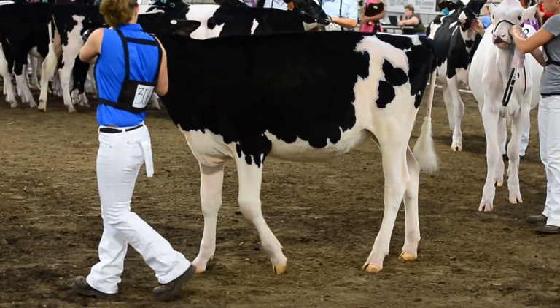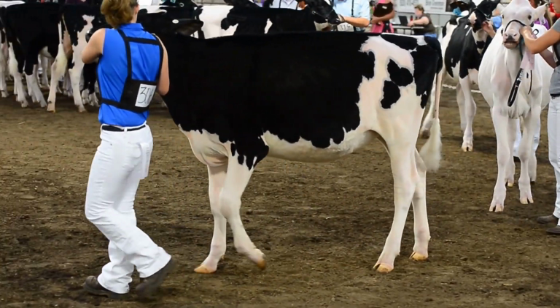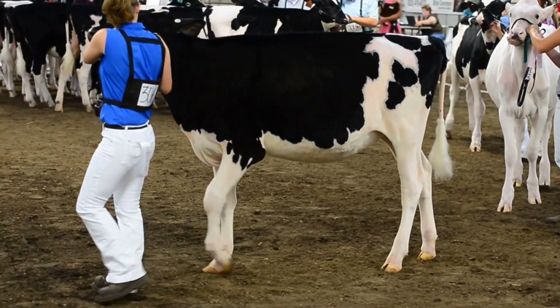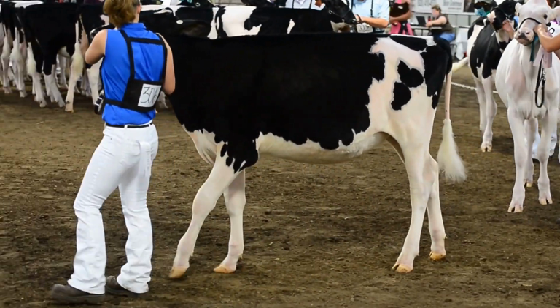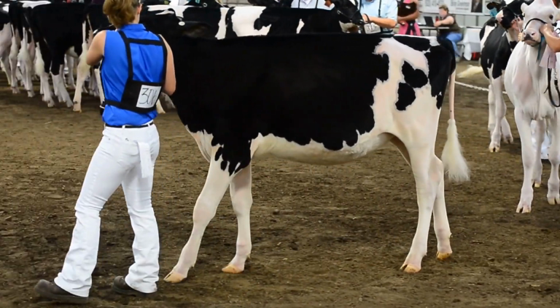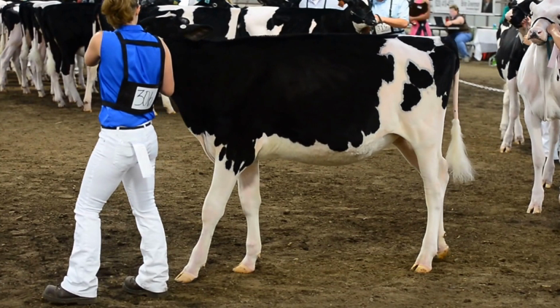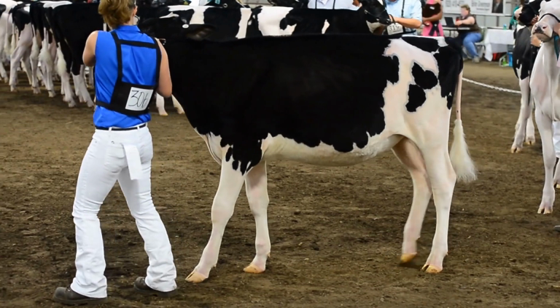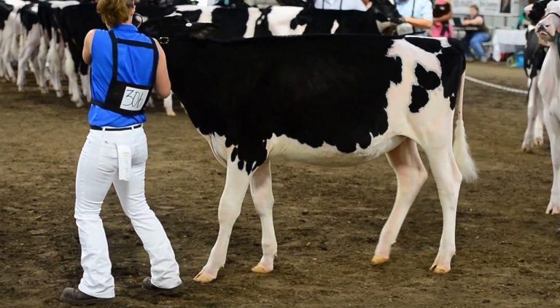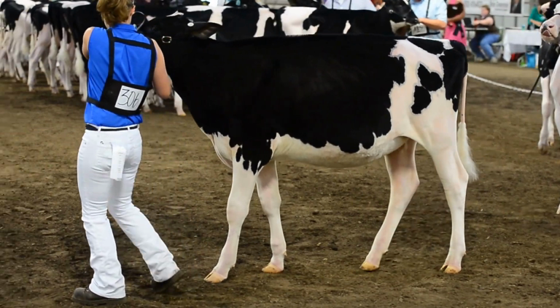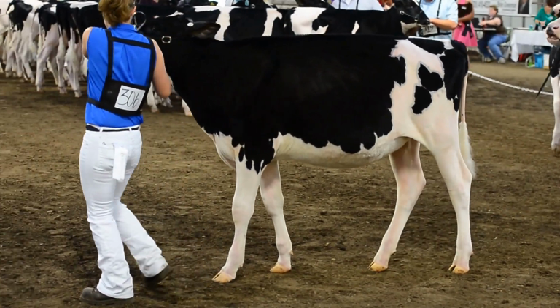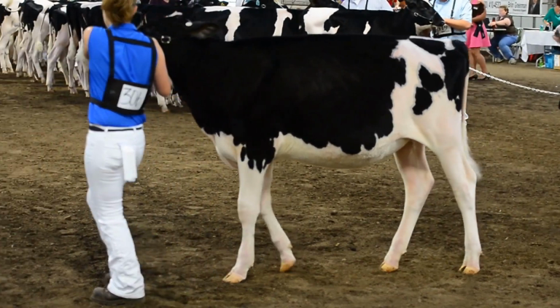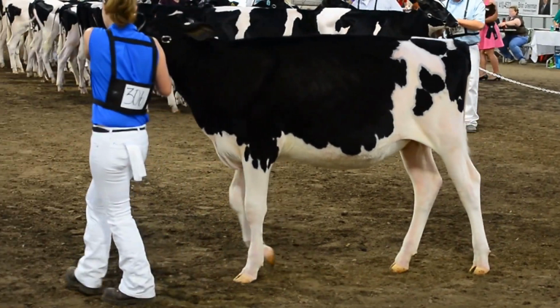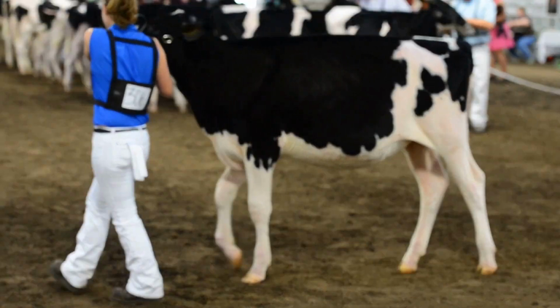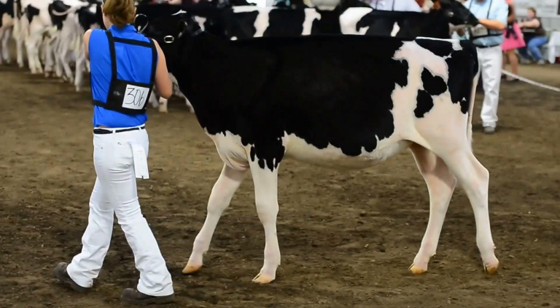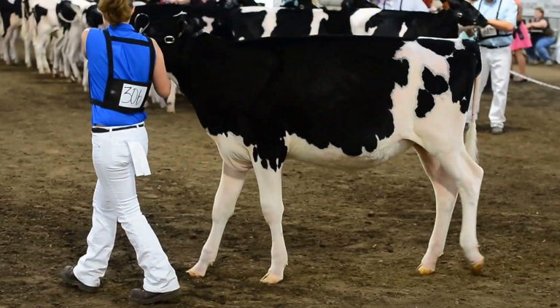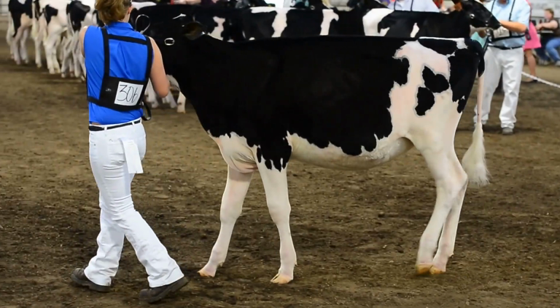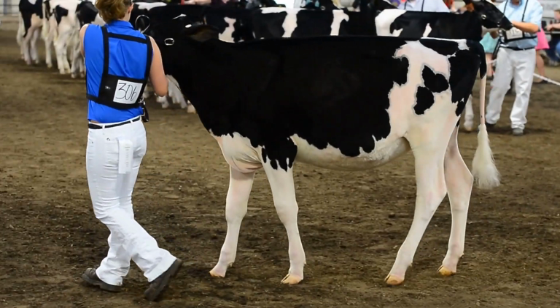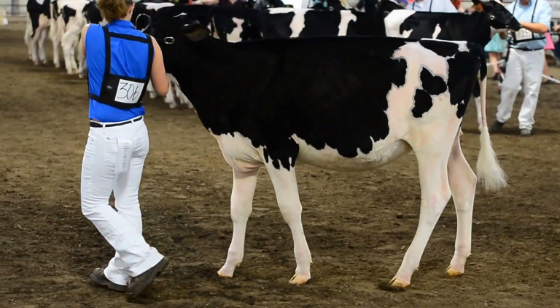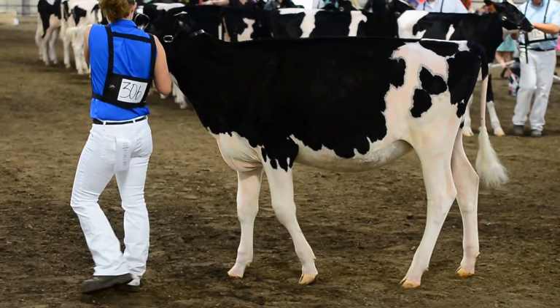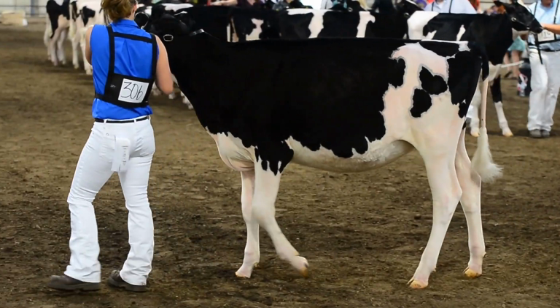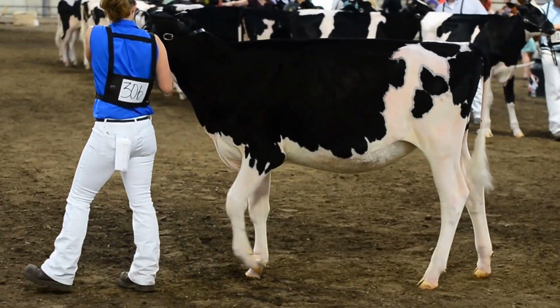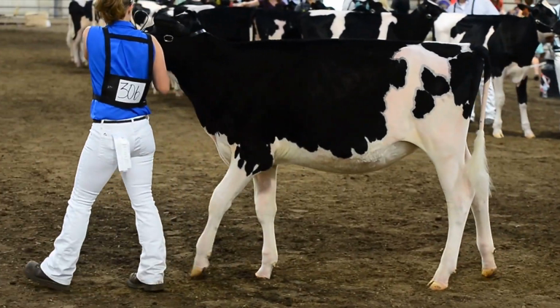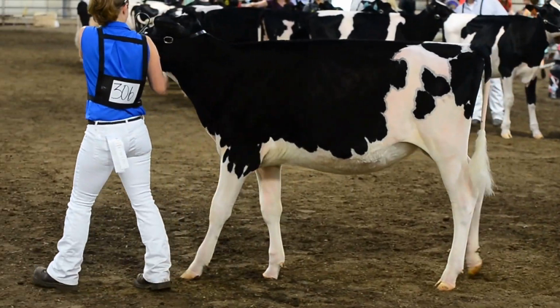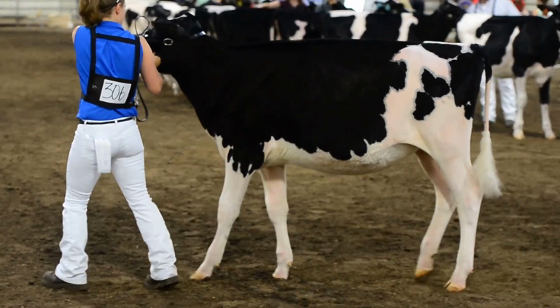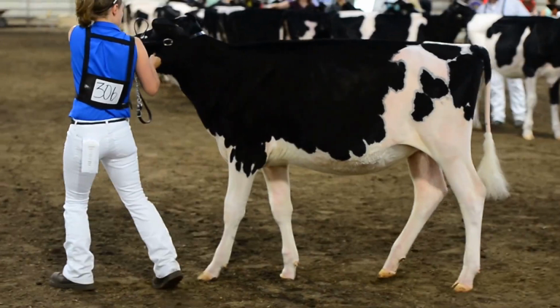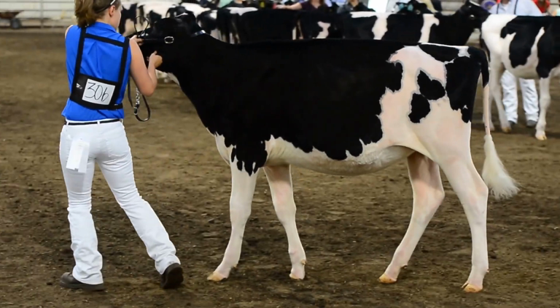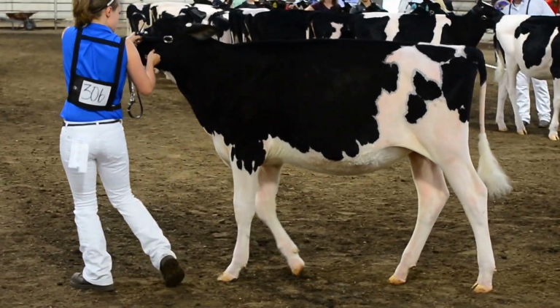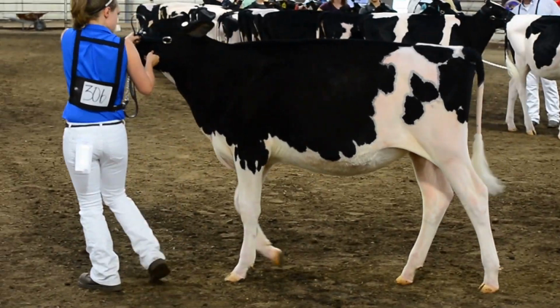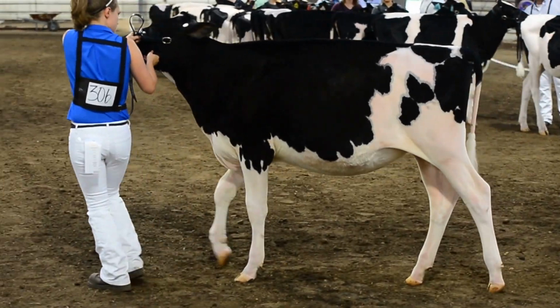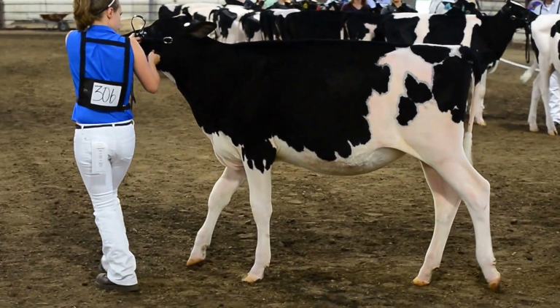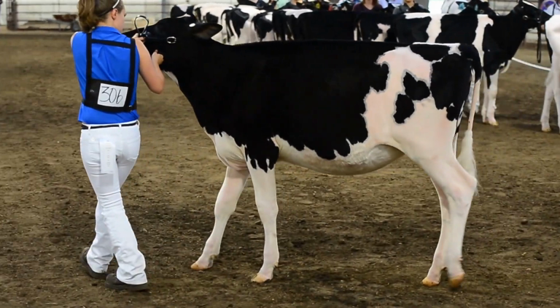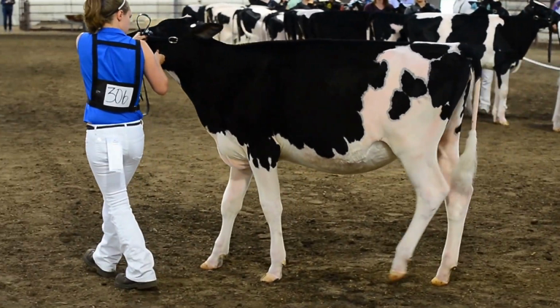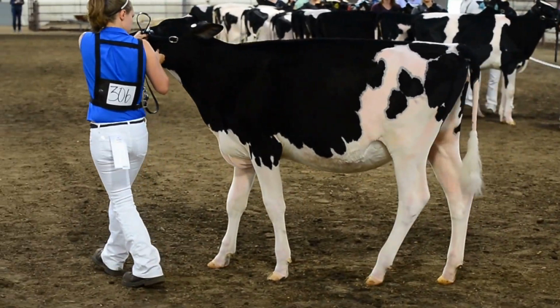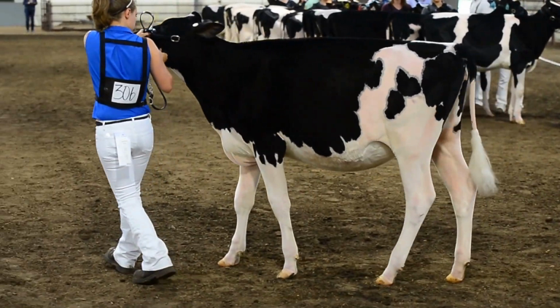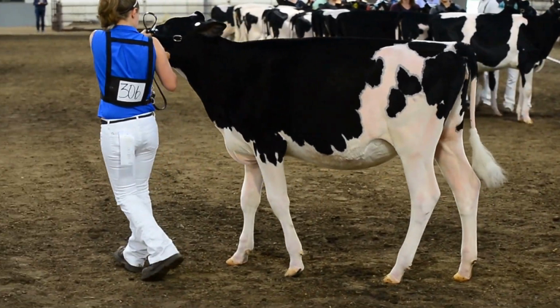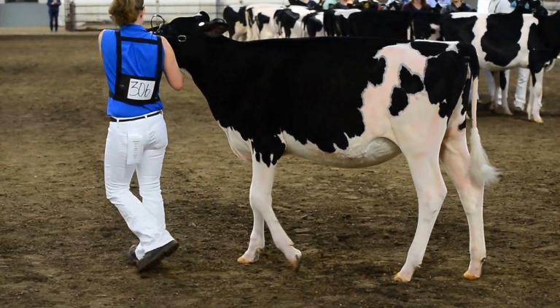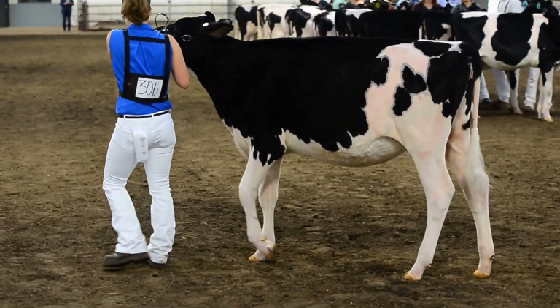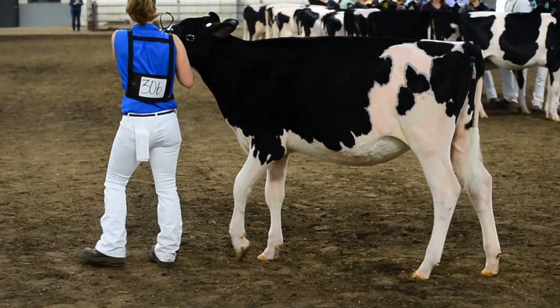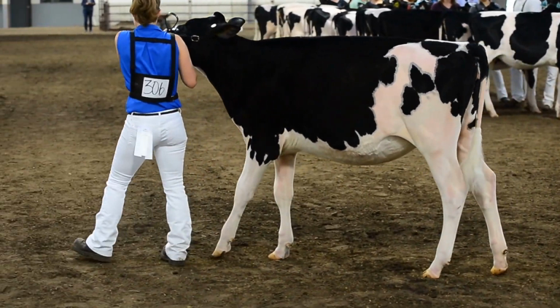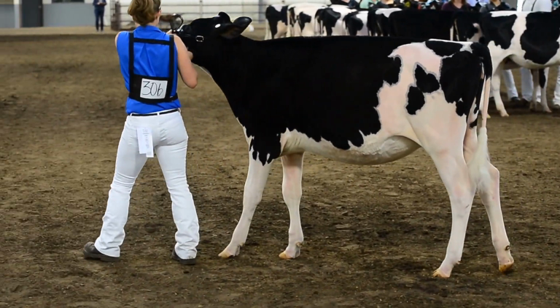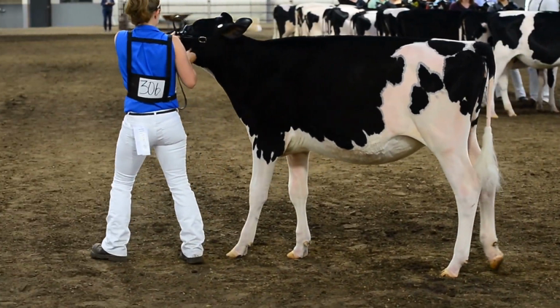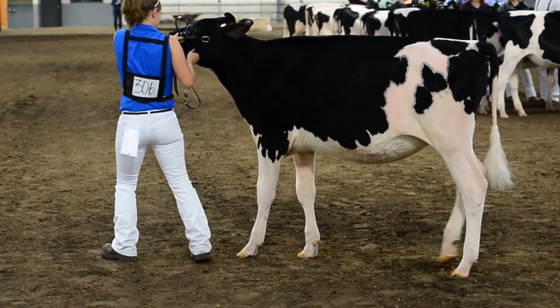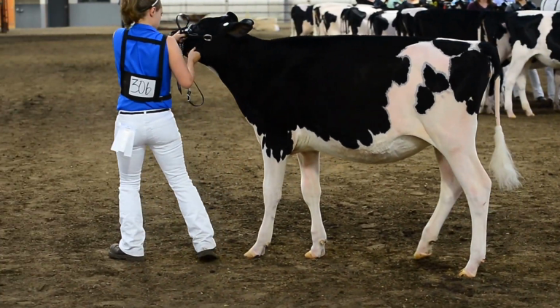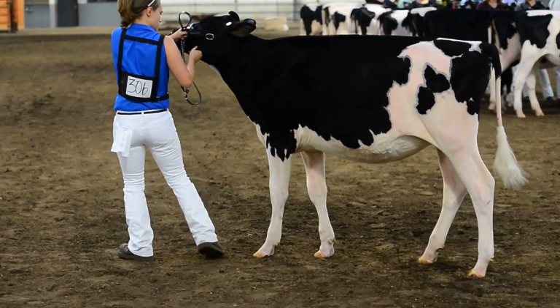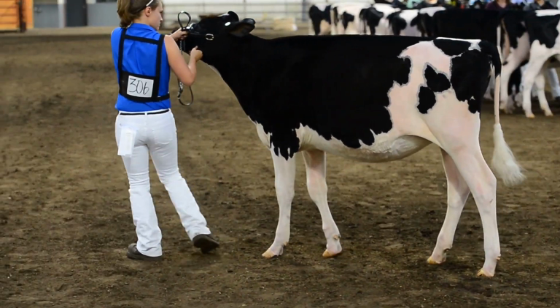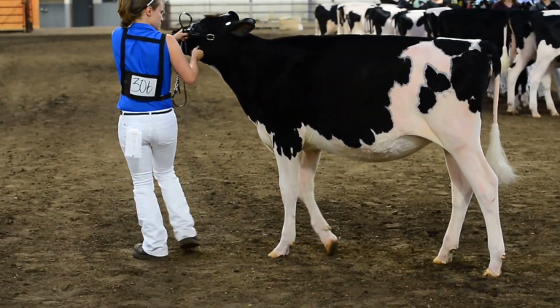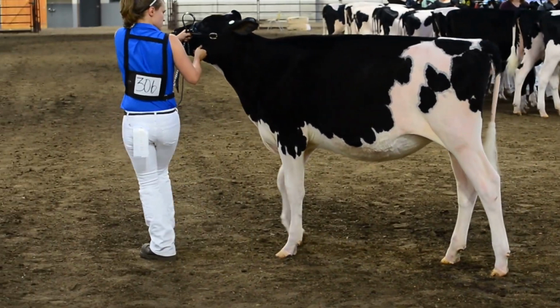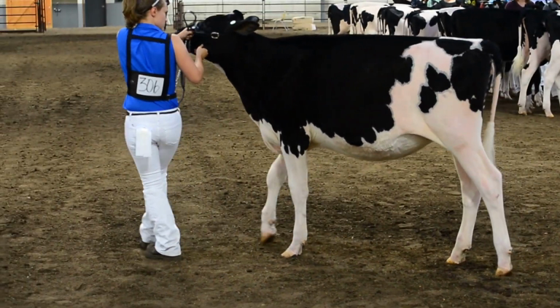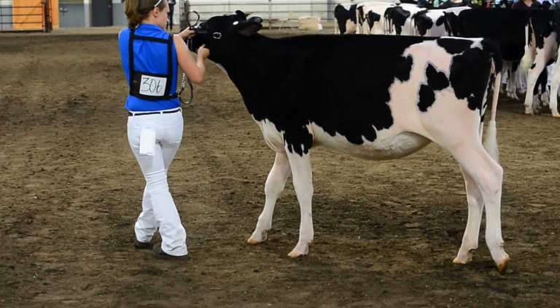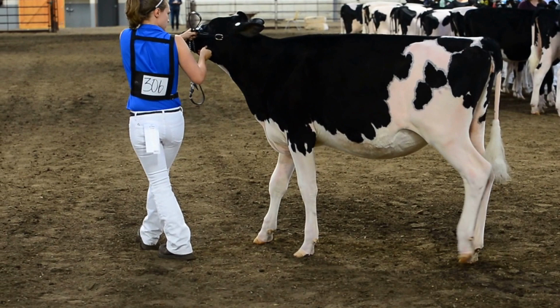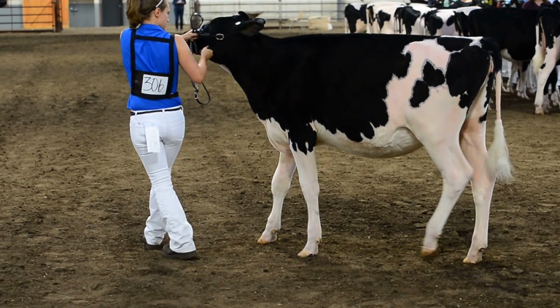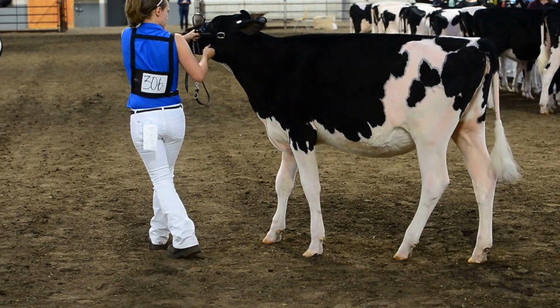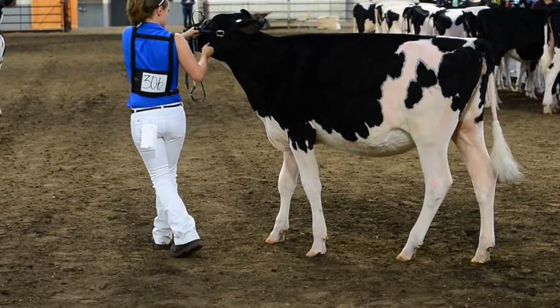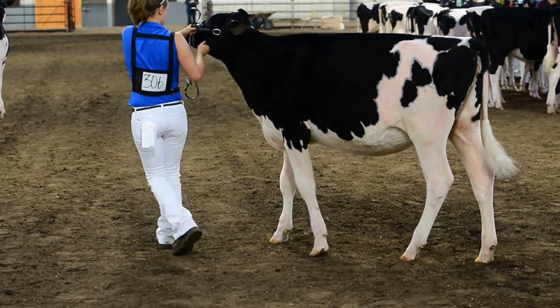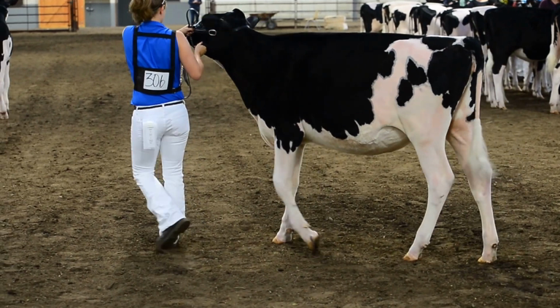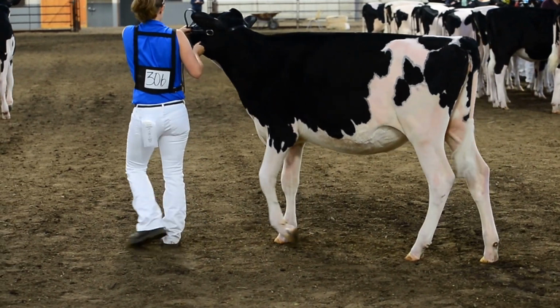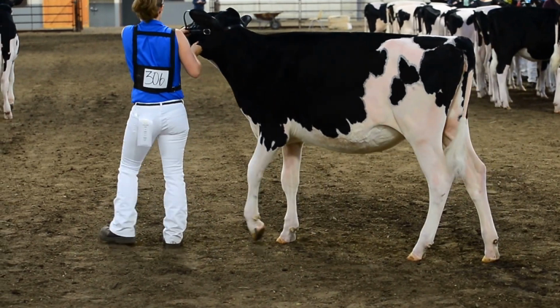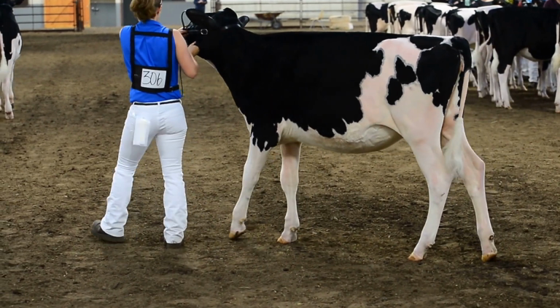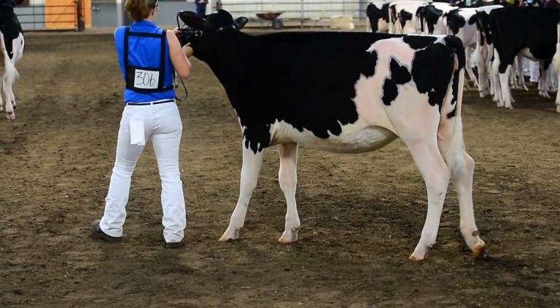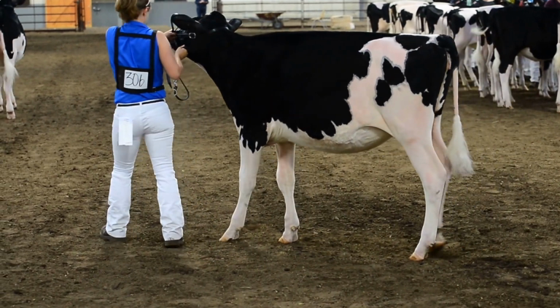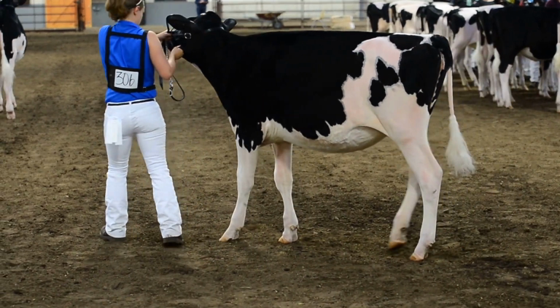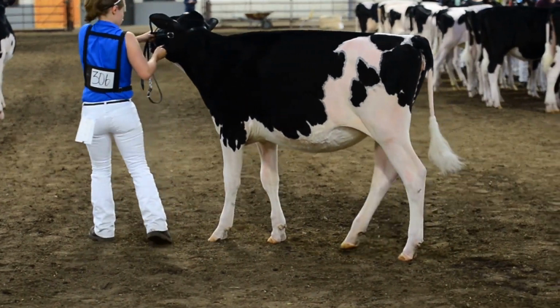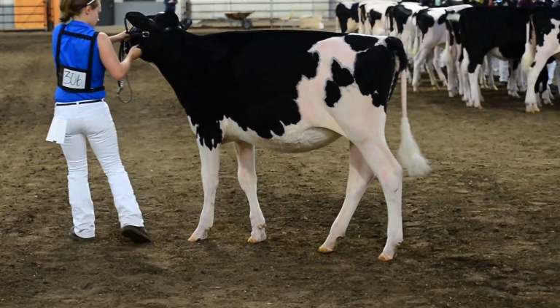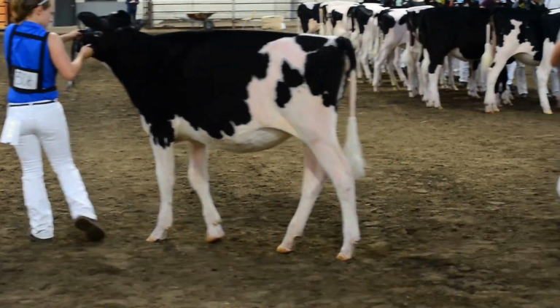Heifer in third over the one in fourth. I just prefer the way she carries her top. She handles those rear legs — she walks straighter on her rear legs than the heifer in fourth.